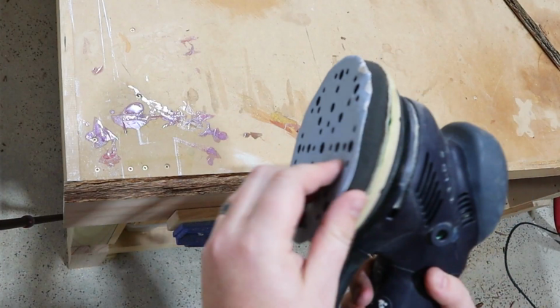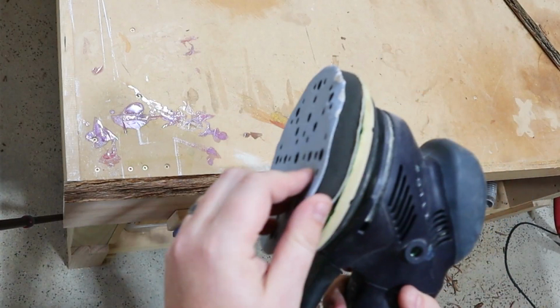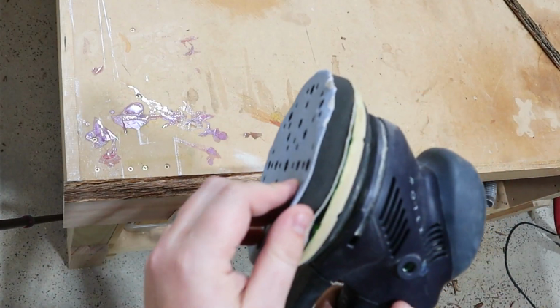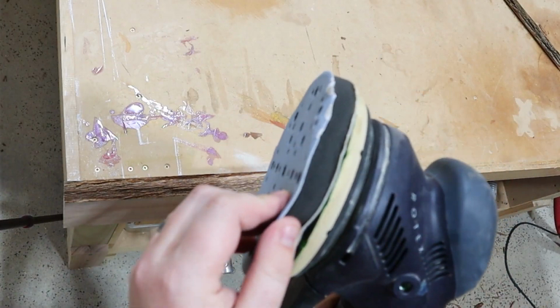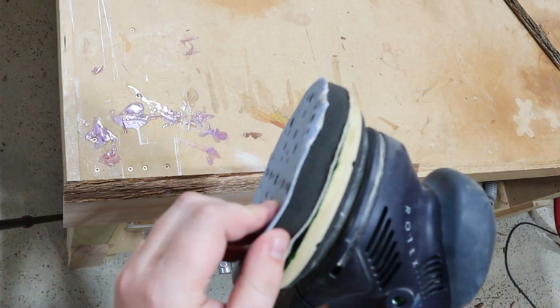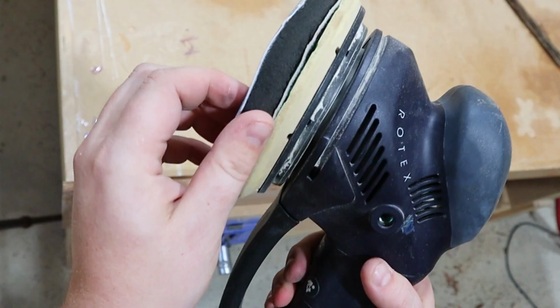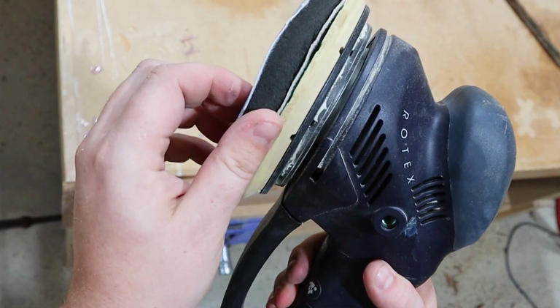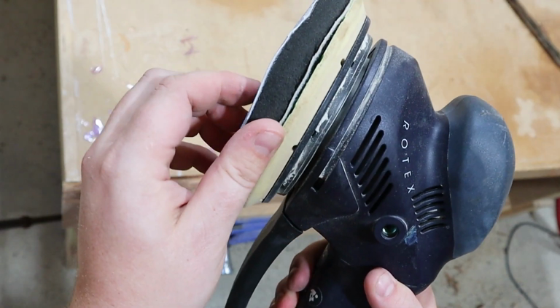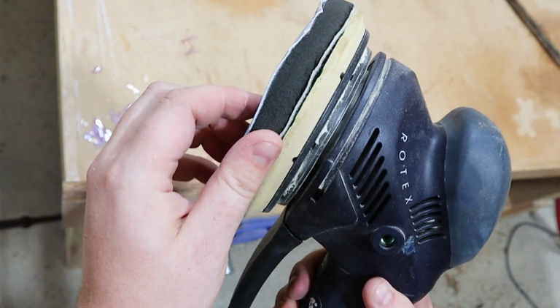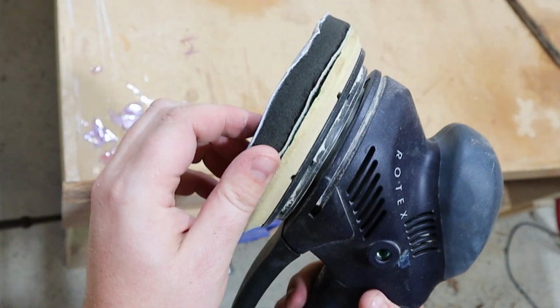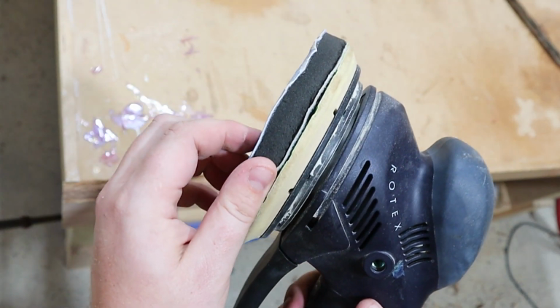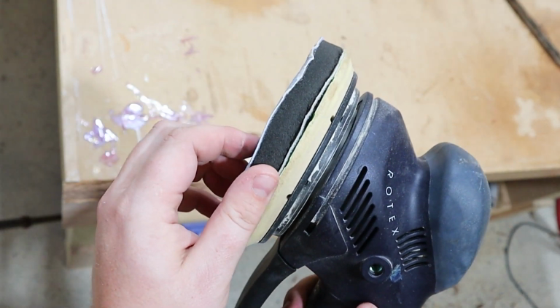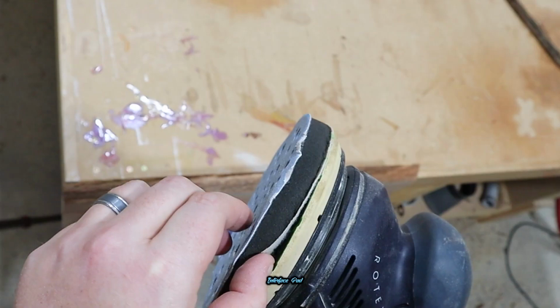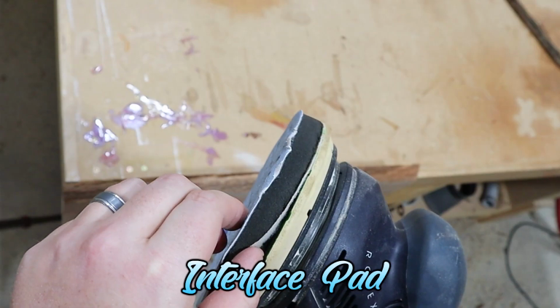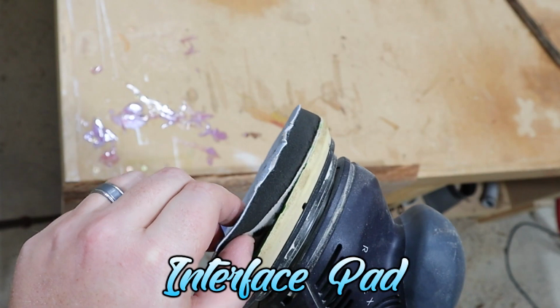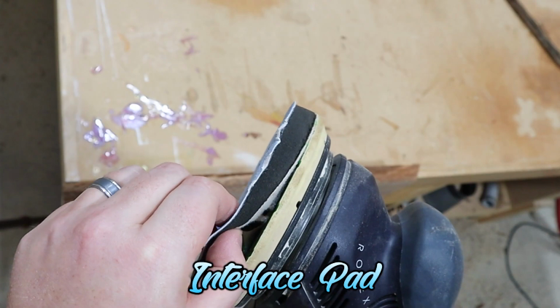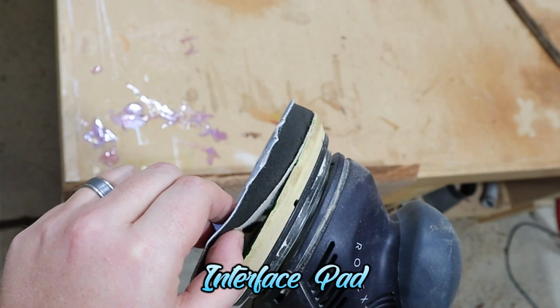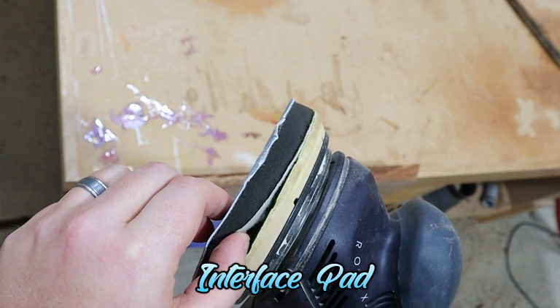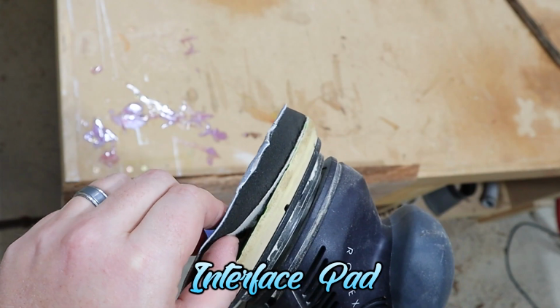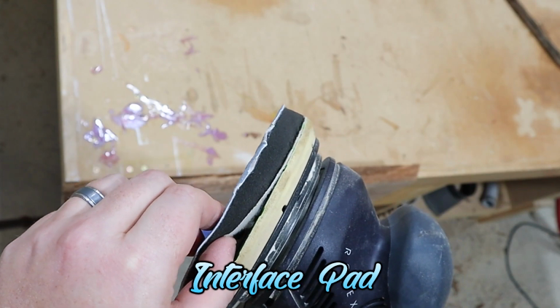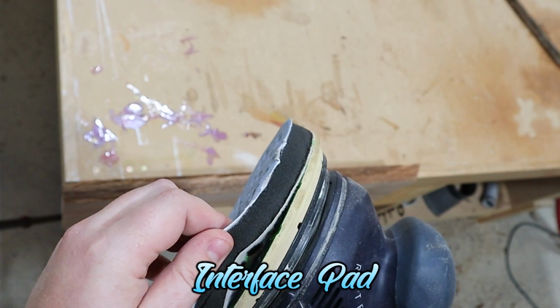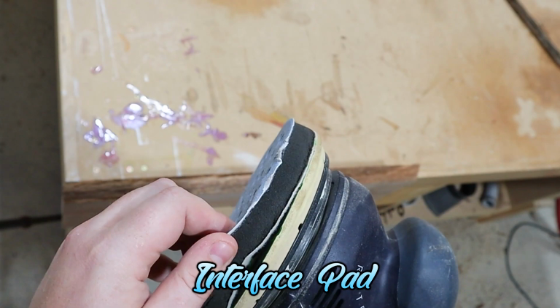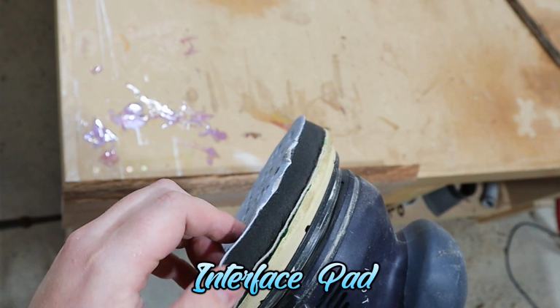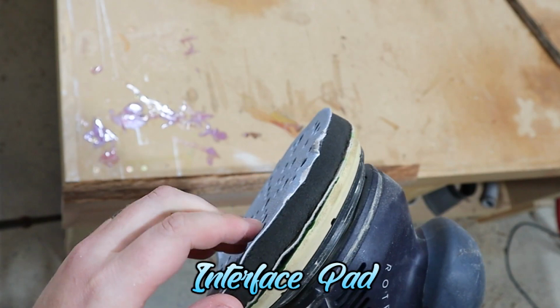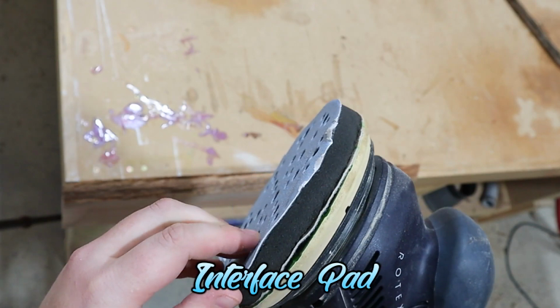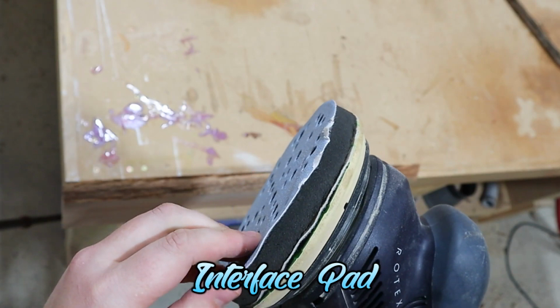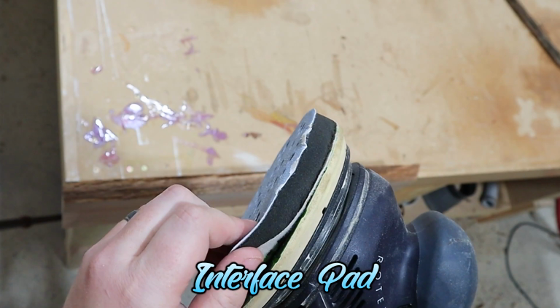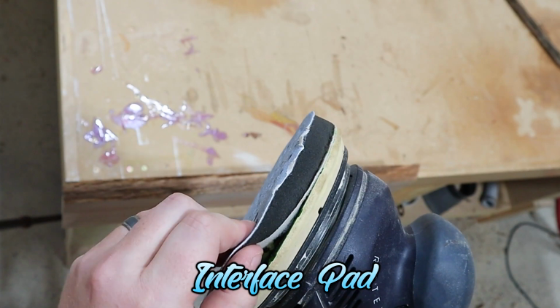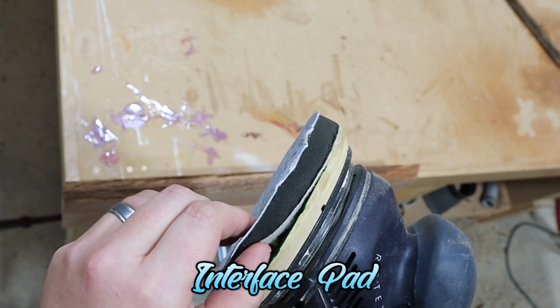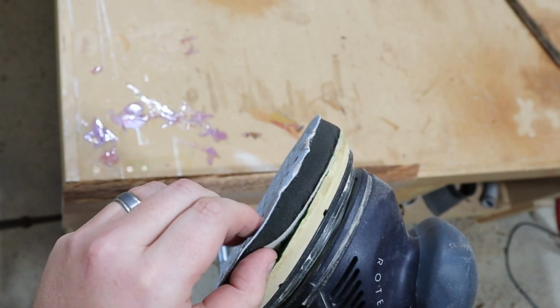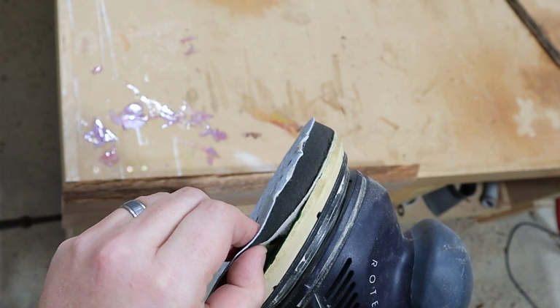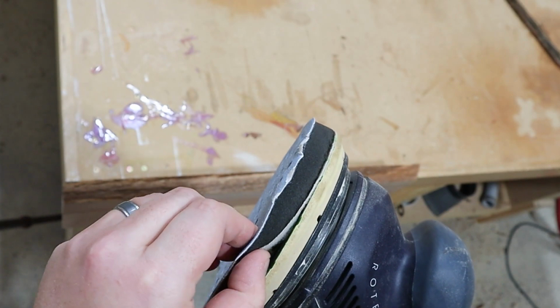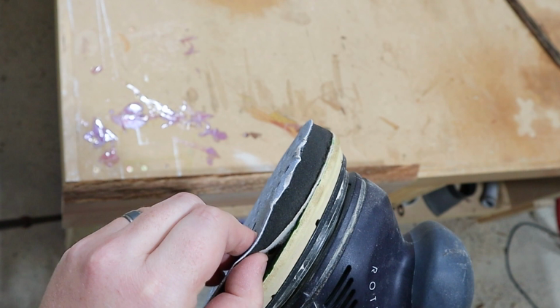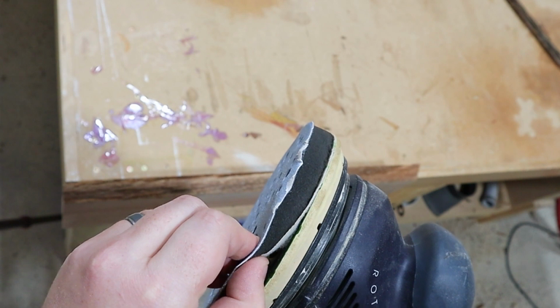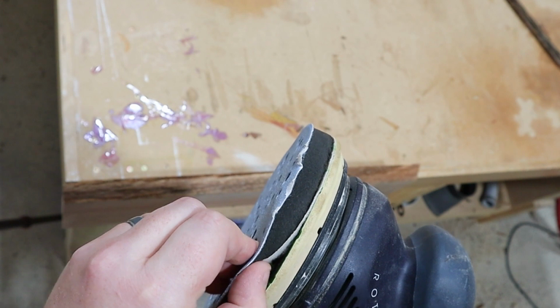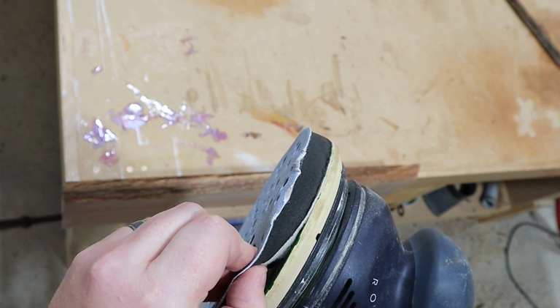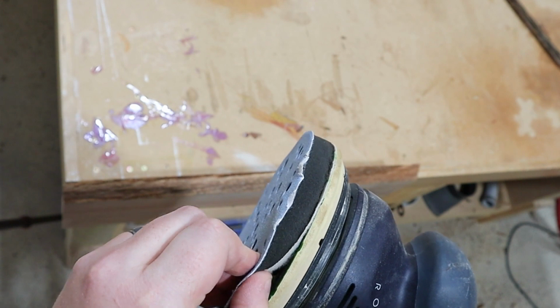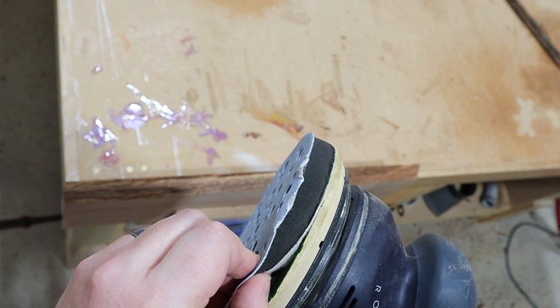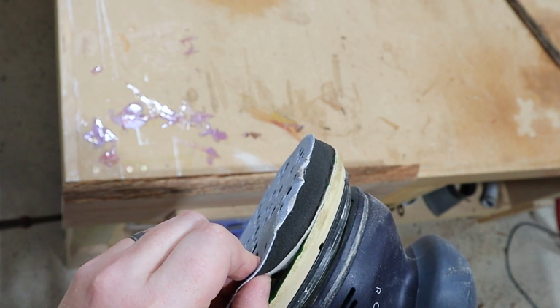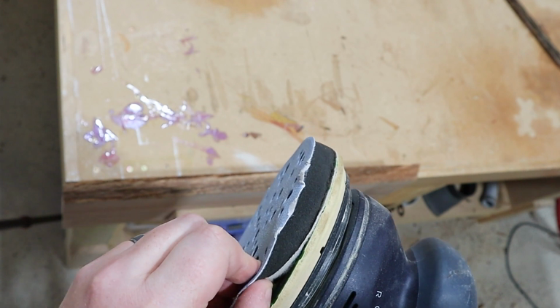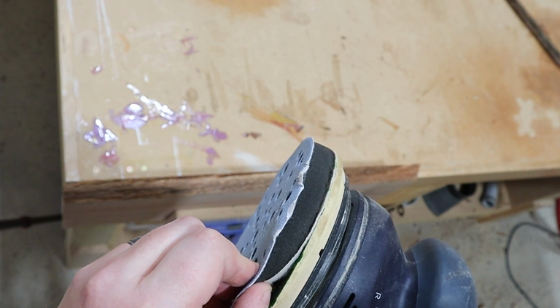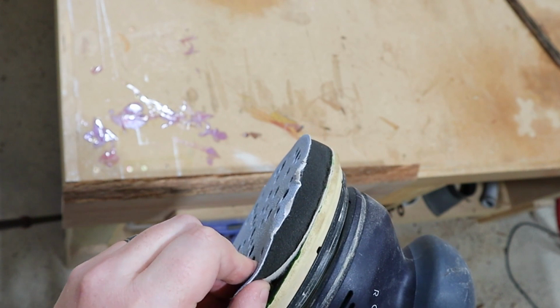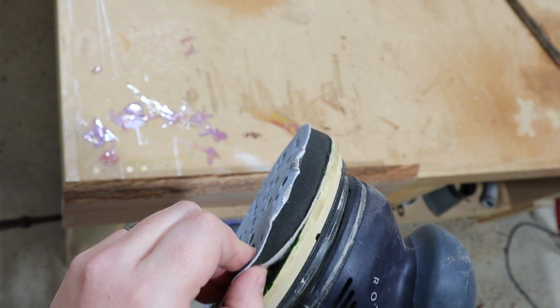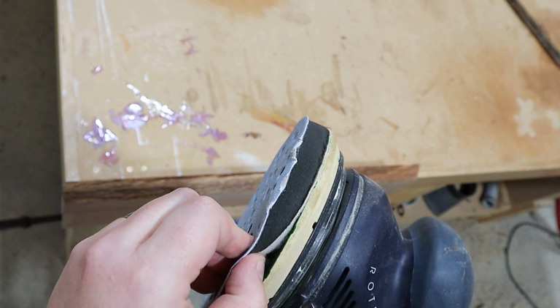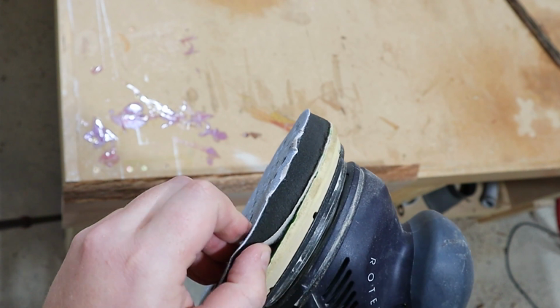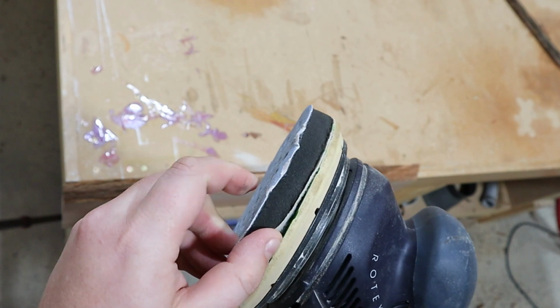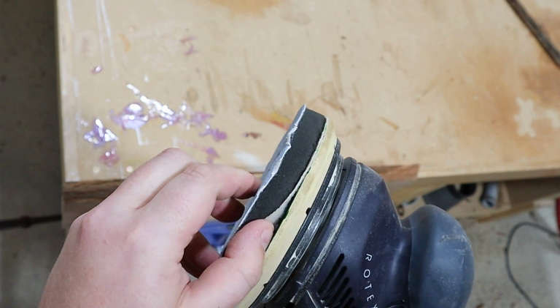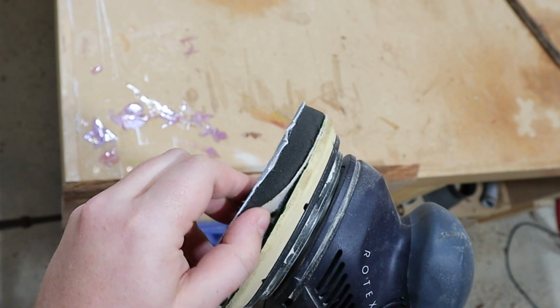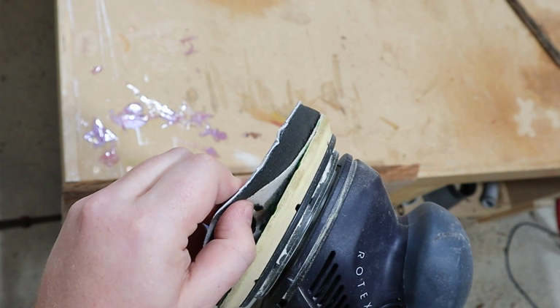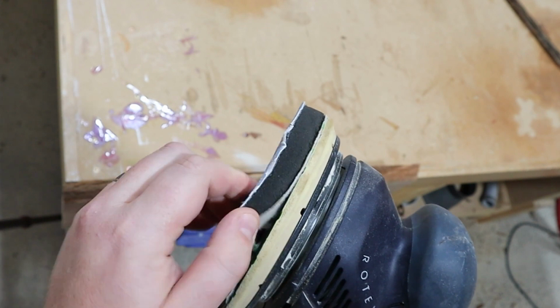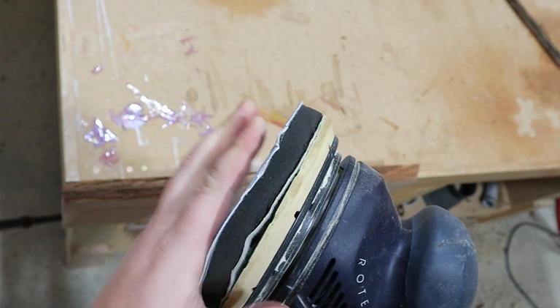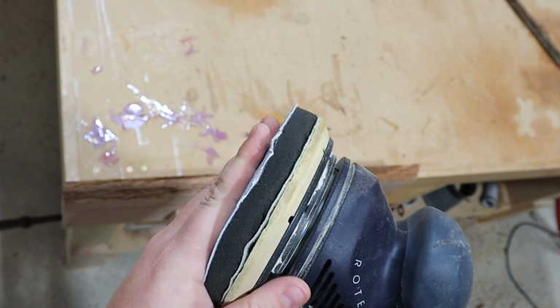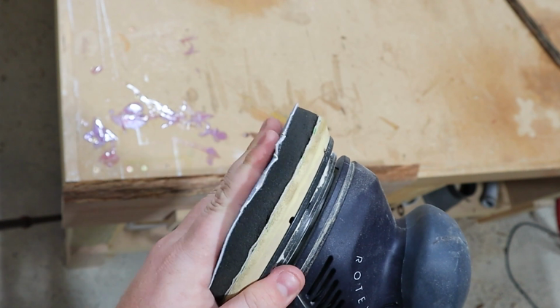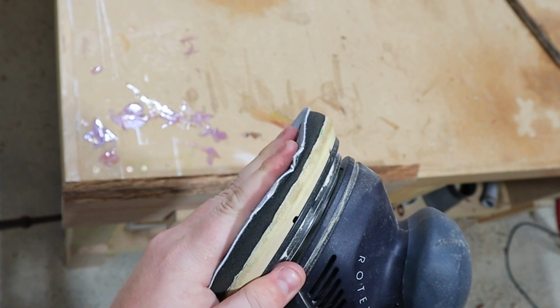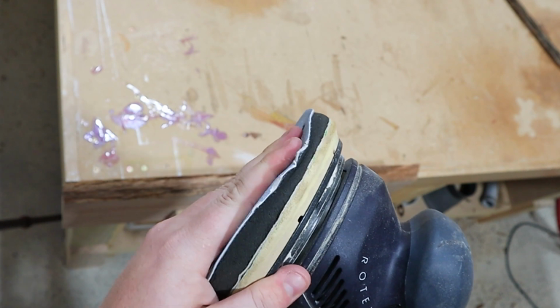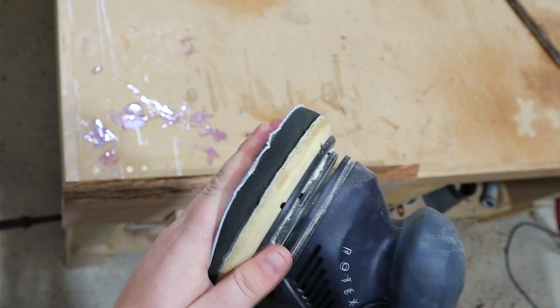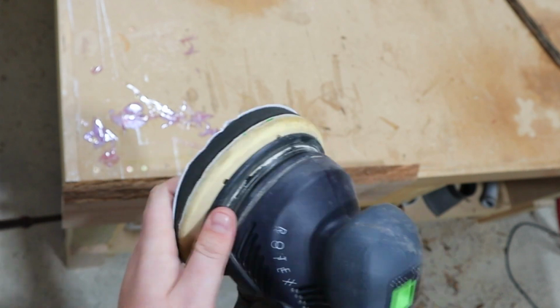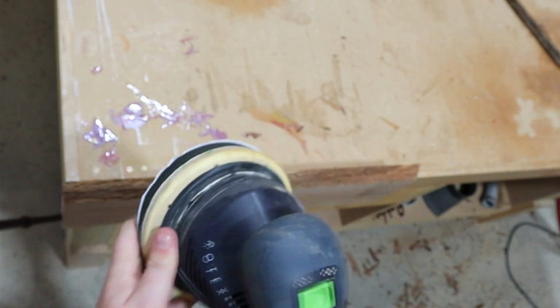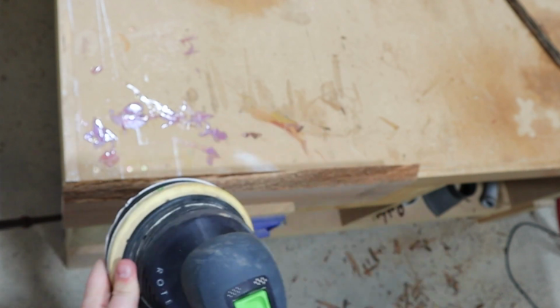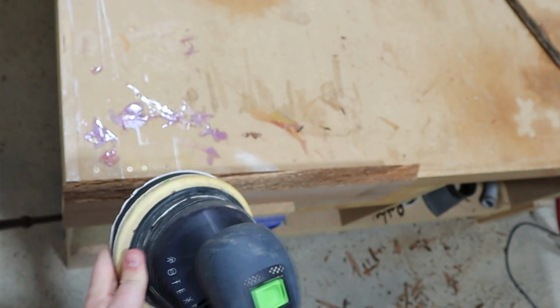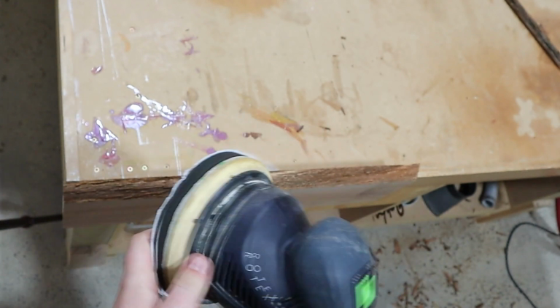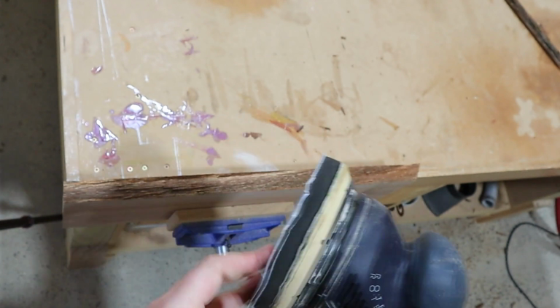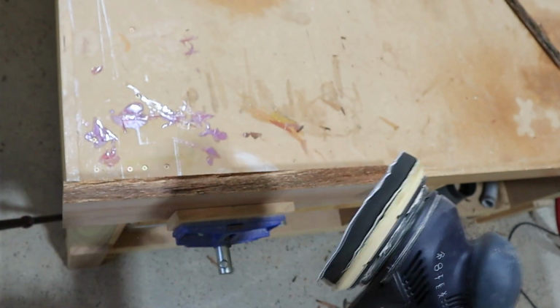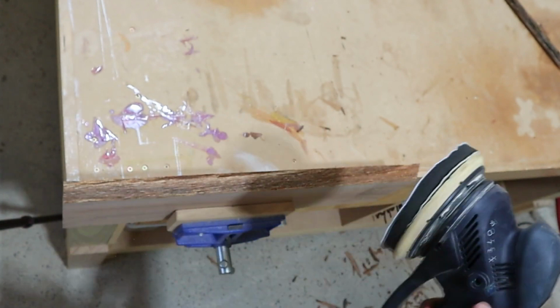I like to use an 80-grit pad with an interface pad — that's what they're called — which is a spongy attachment for your orbital sander that will conform to the shape.